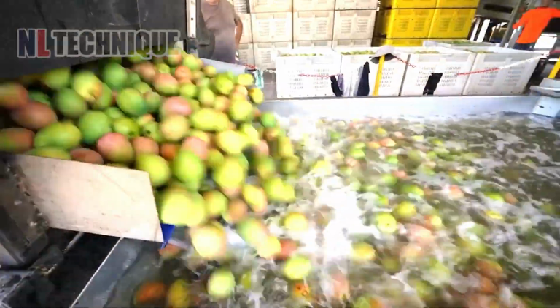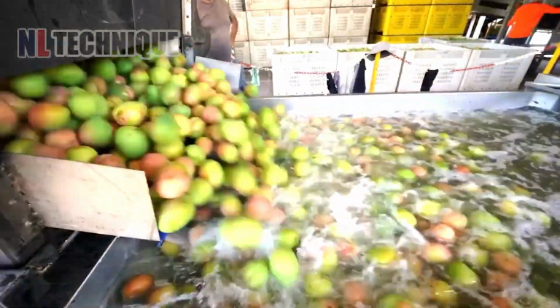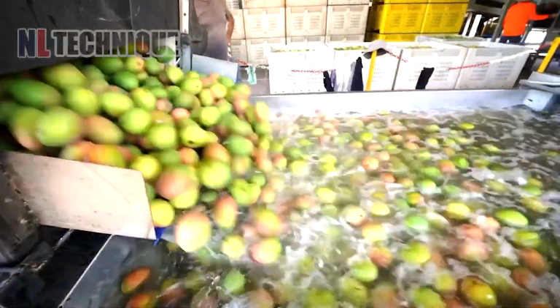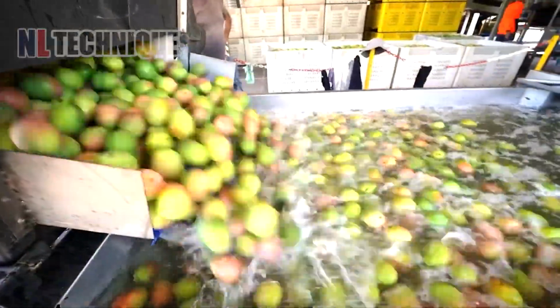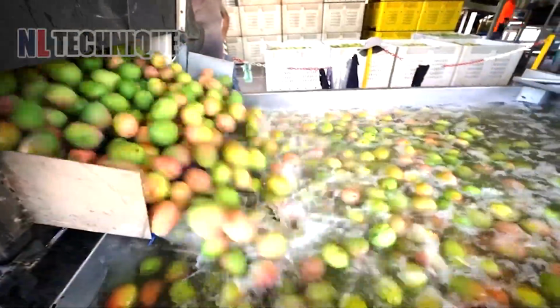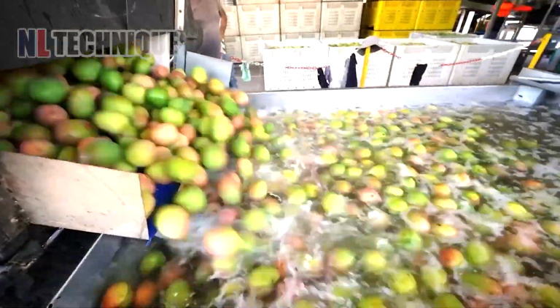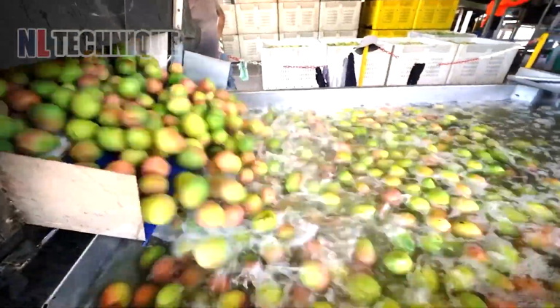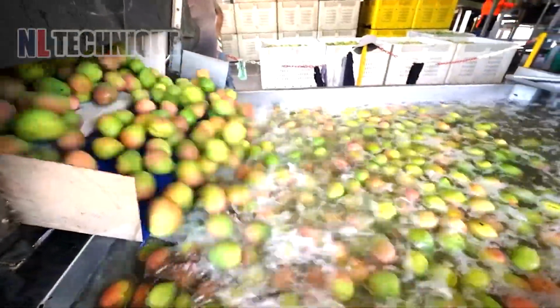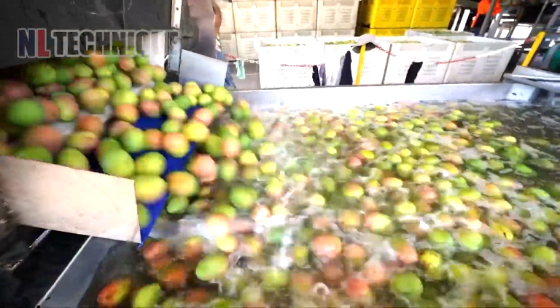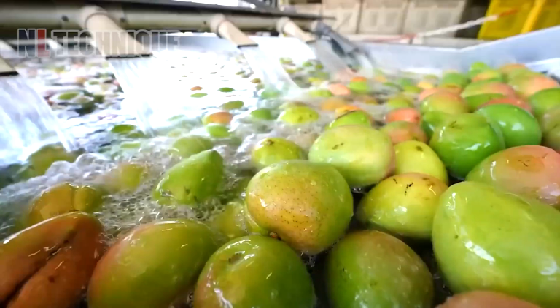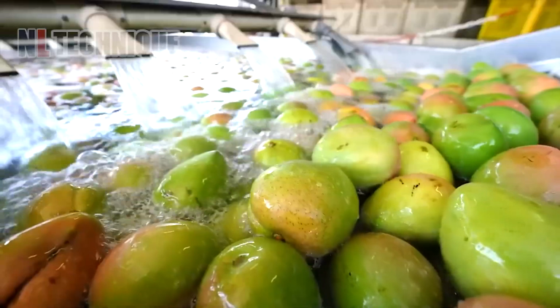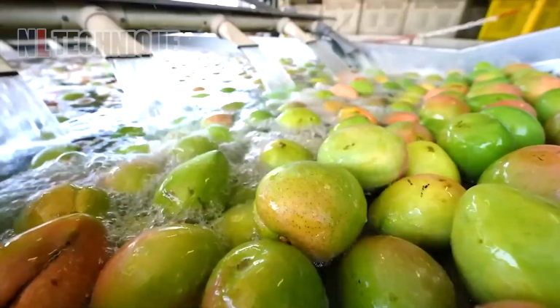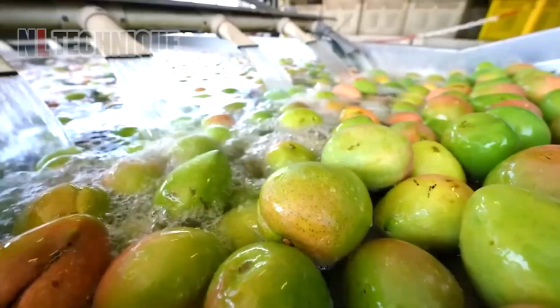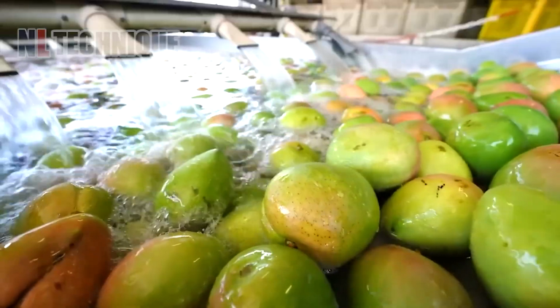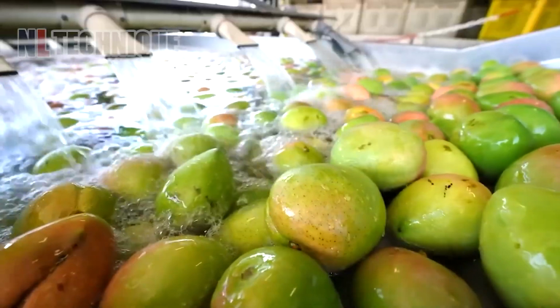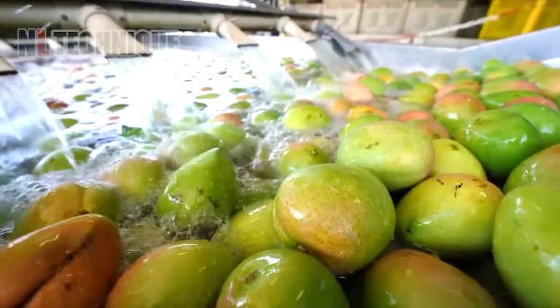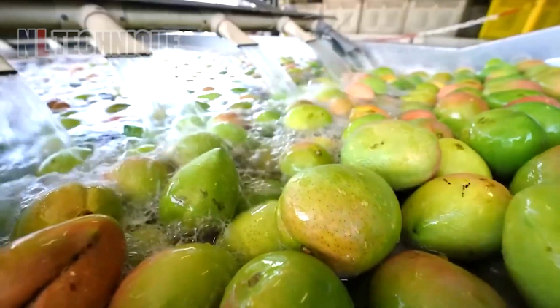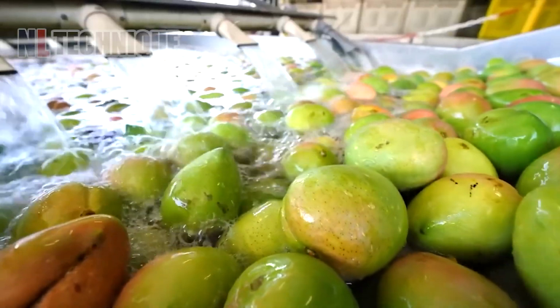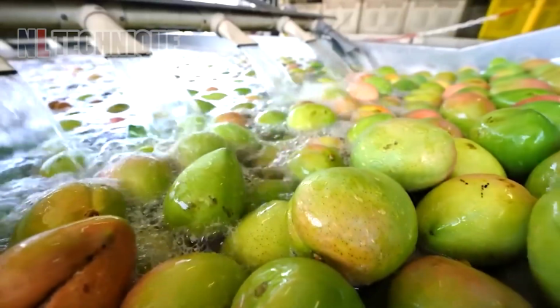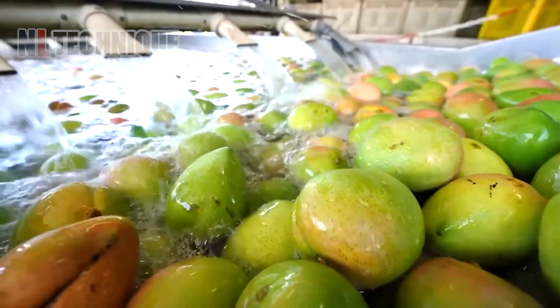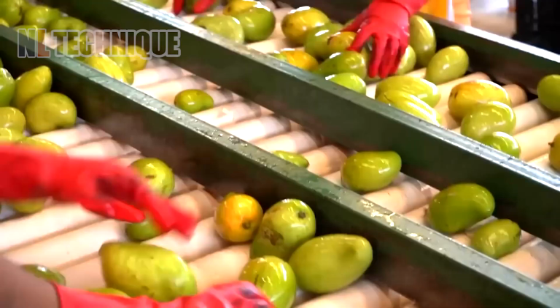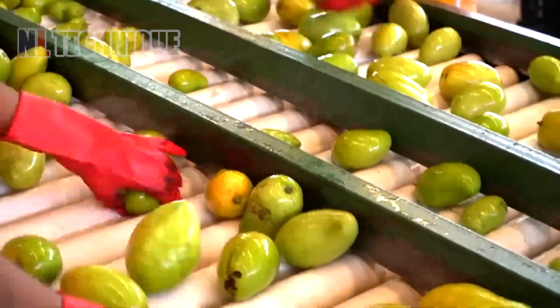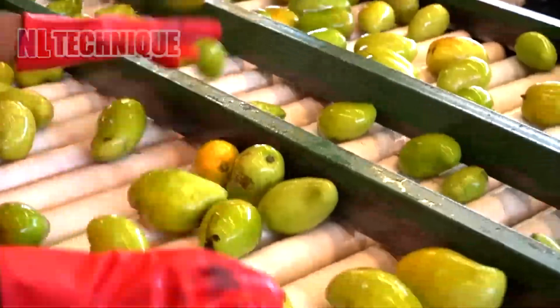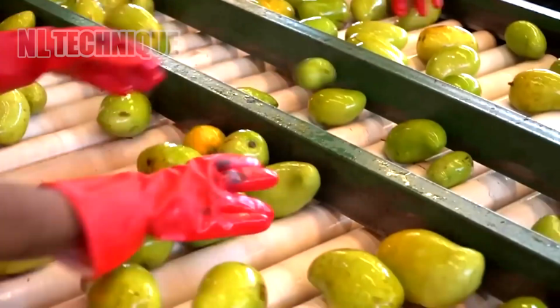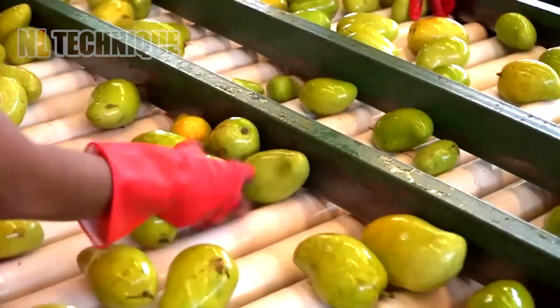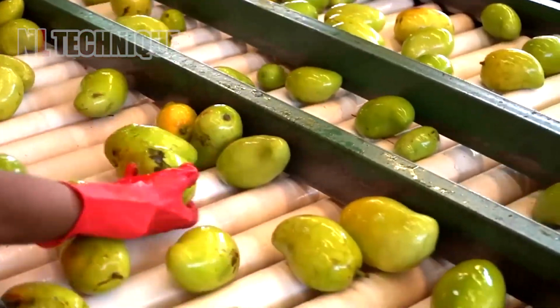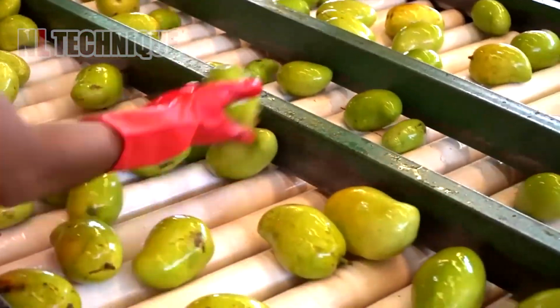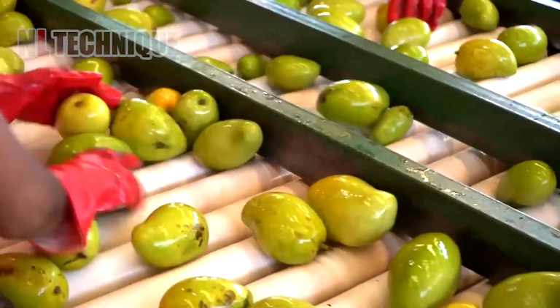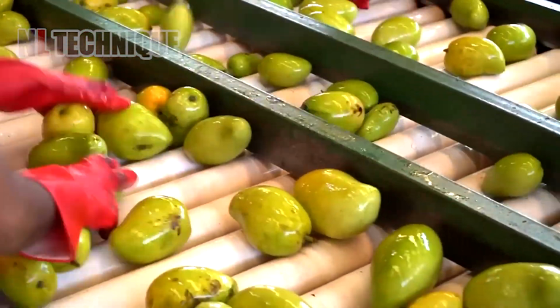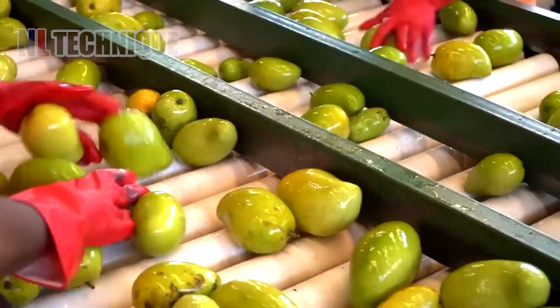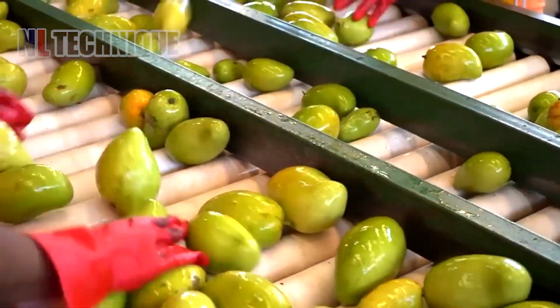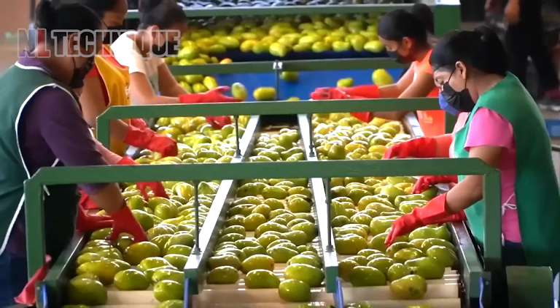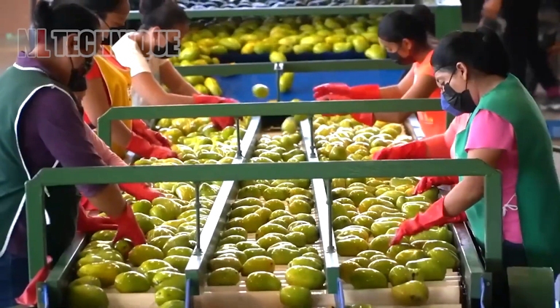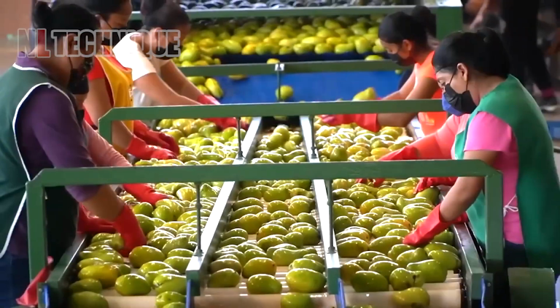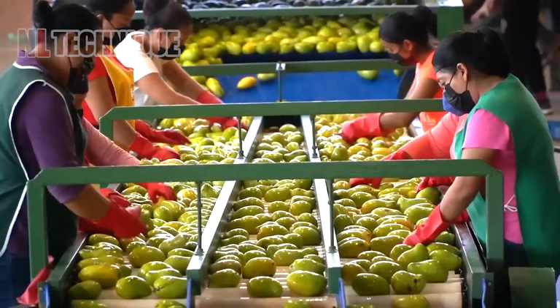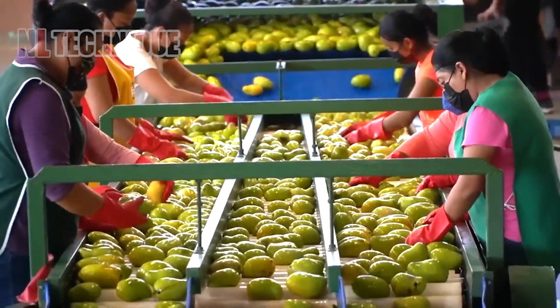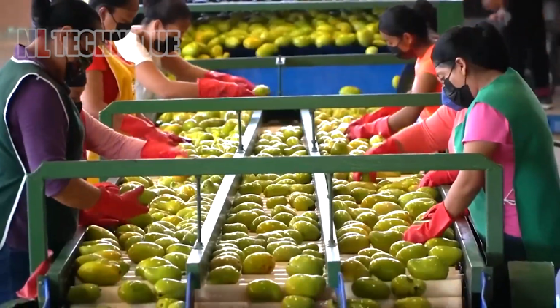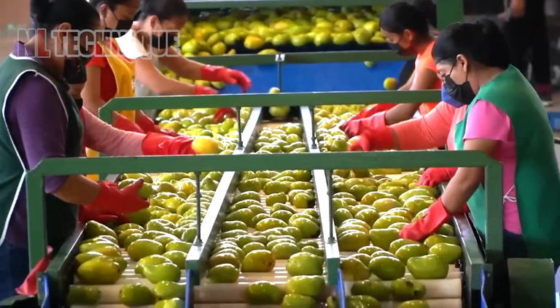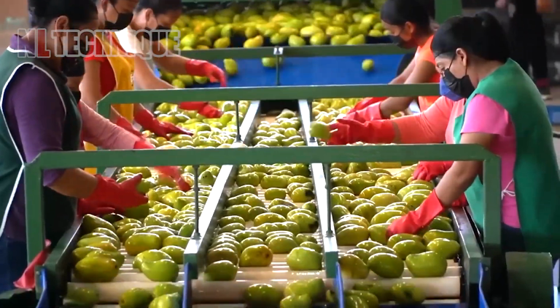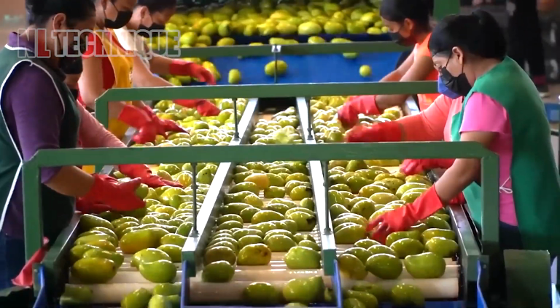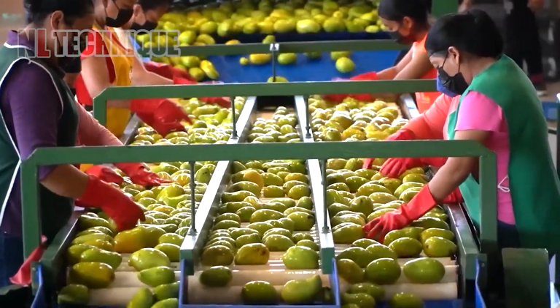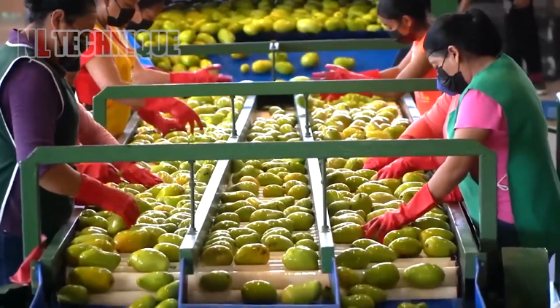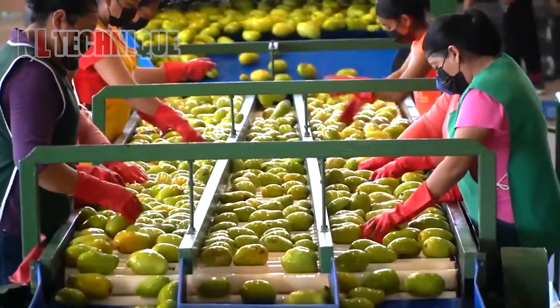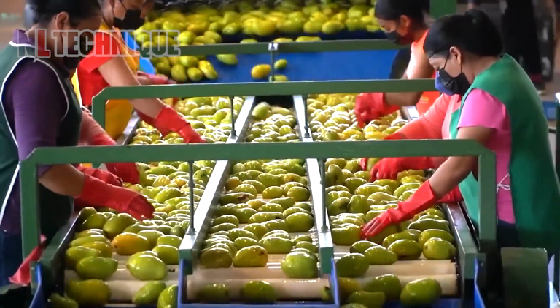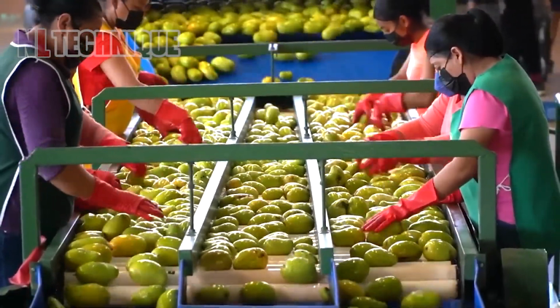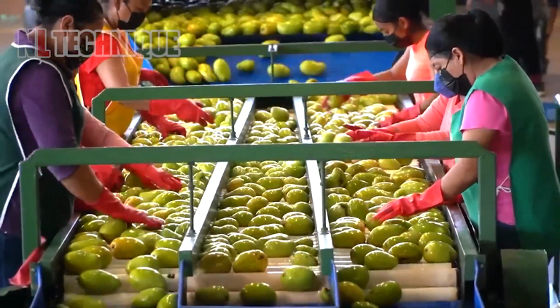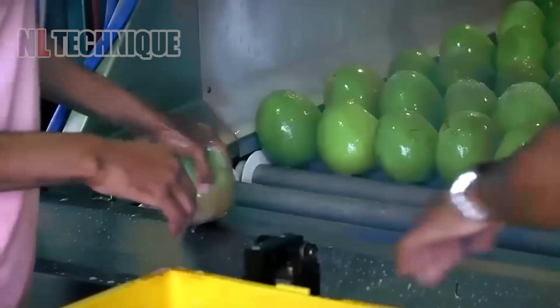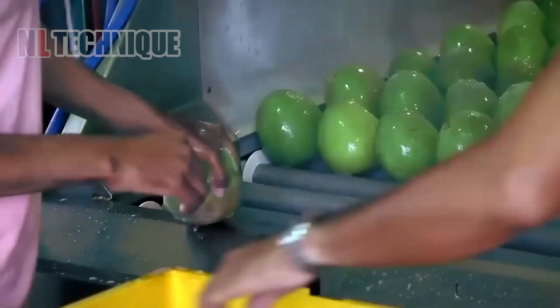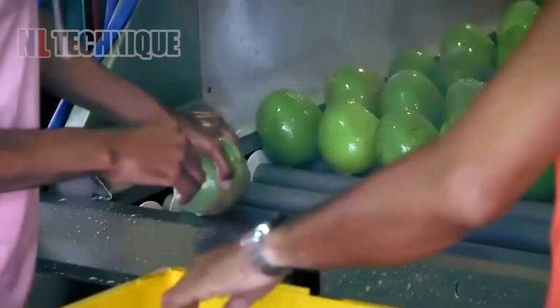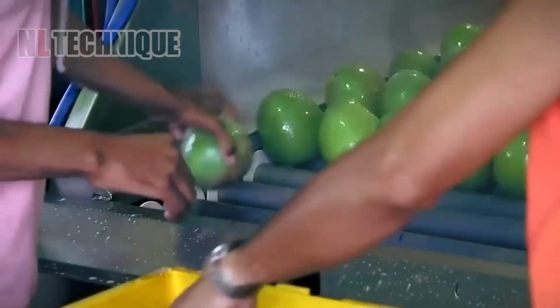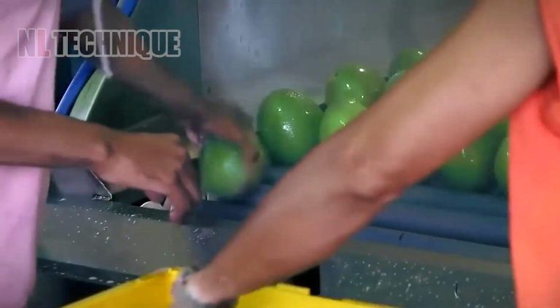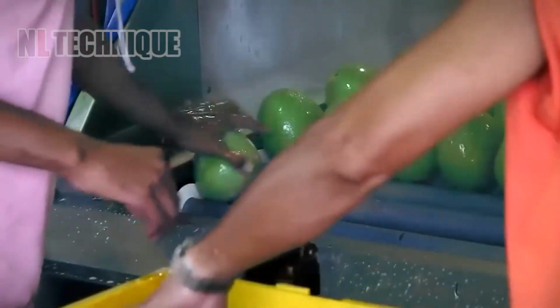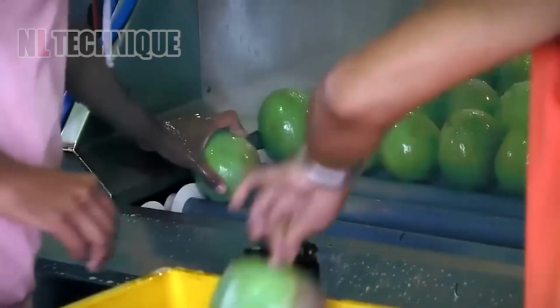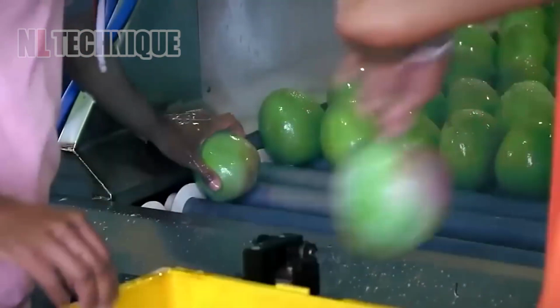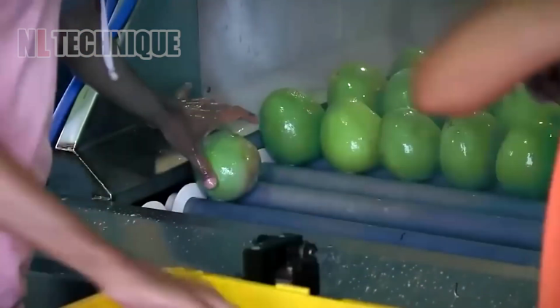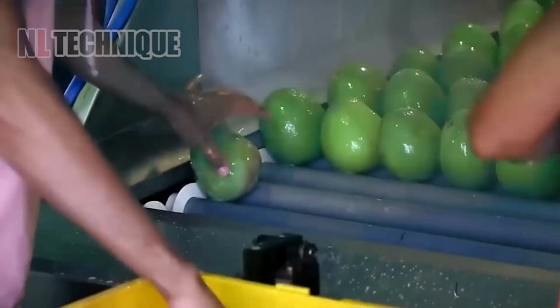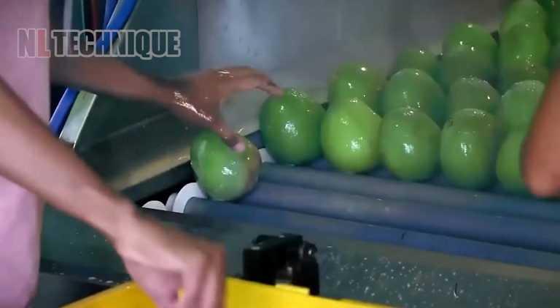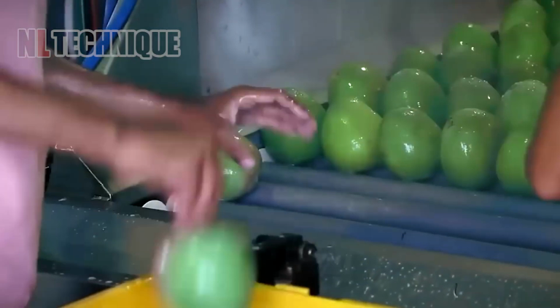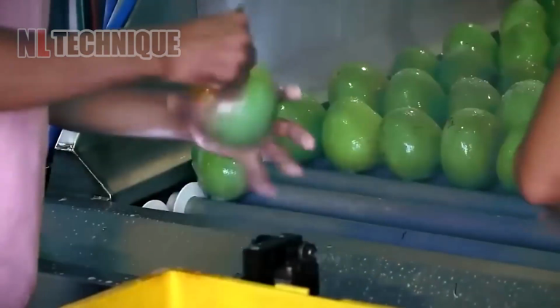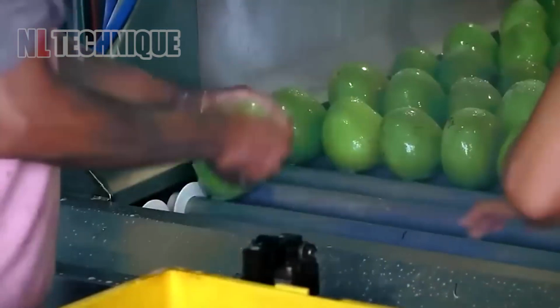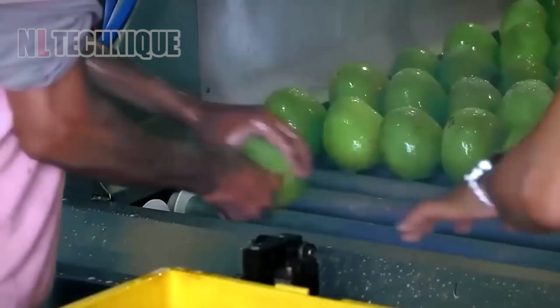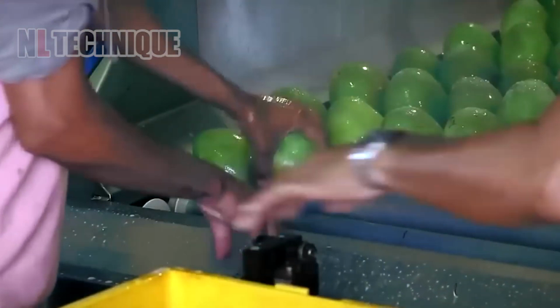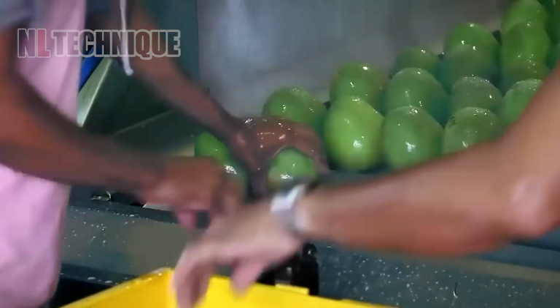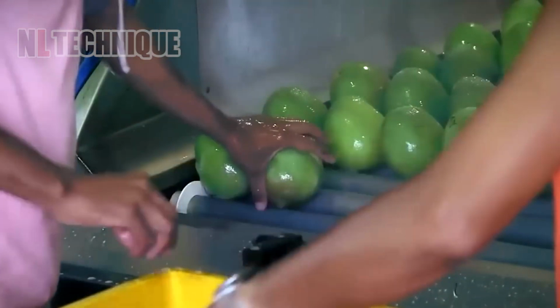Mango processing factories can handle thousands of mangoes per hour, meeting the high demand for this tropical fruit.